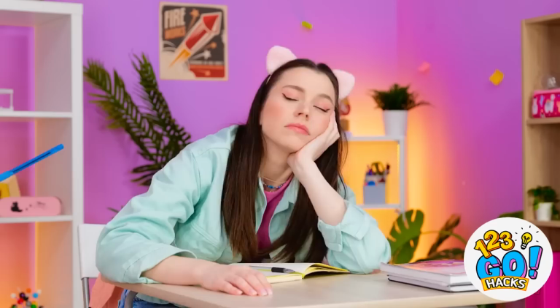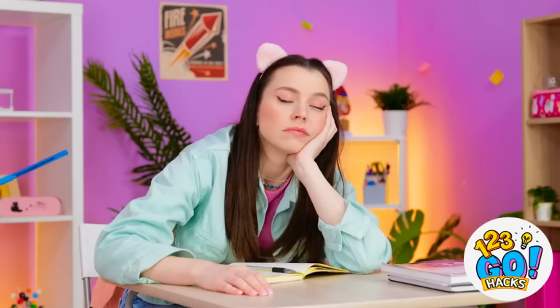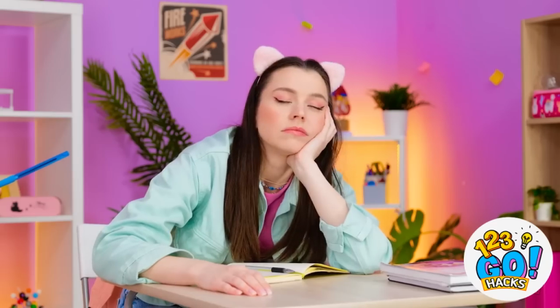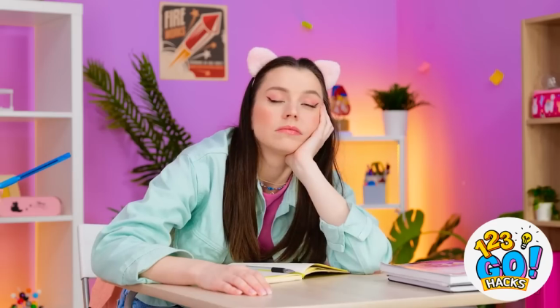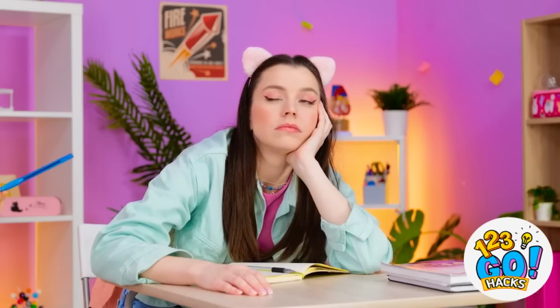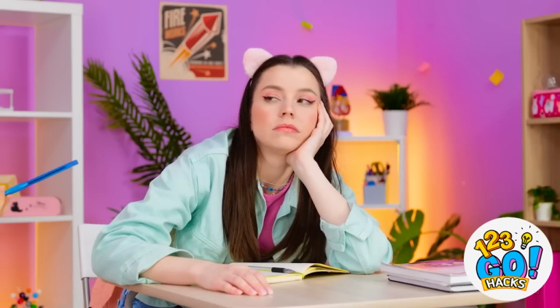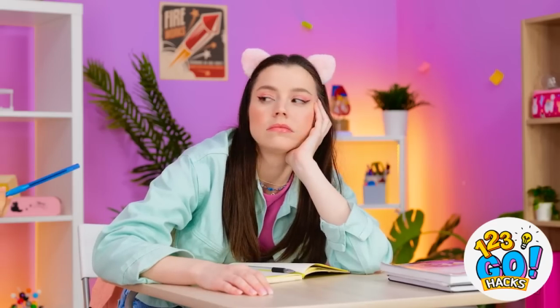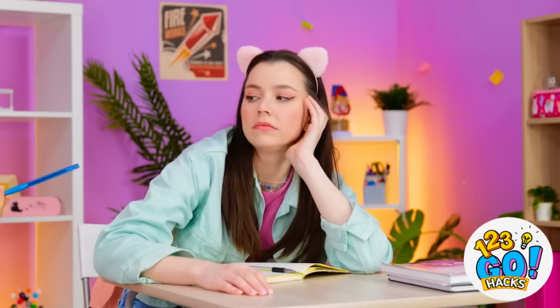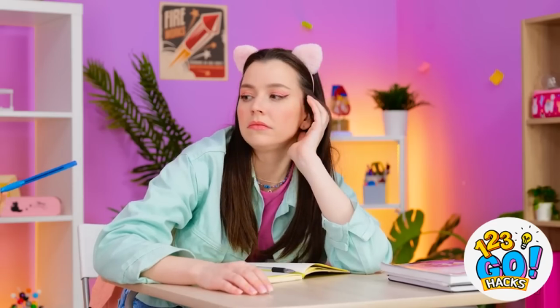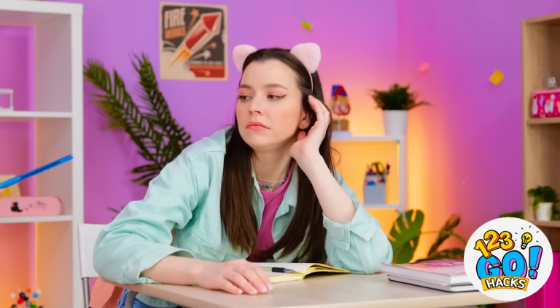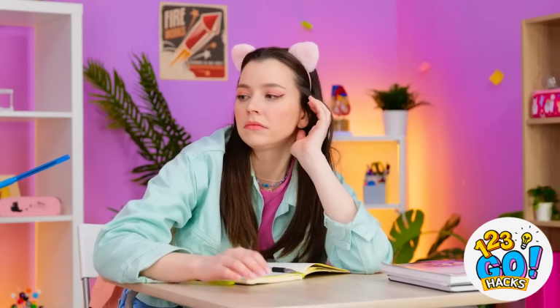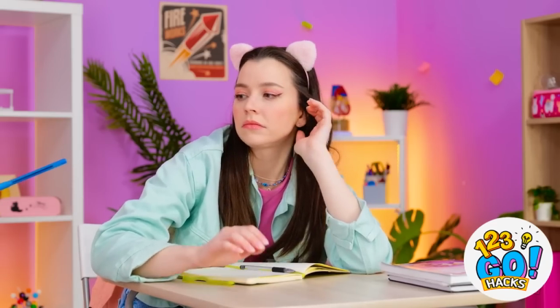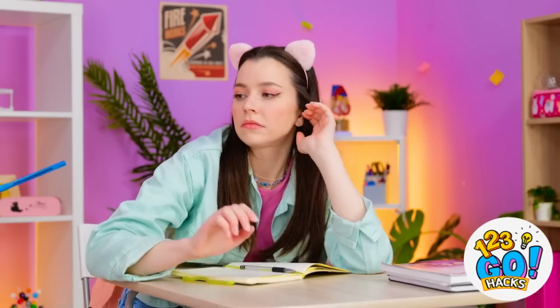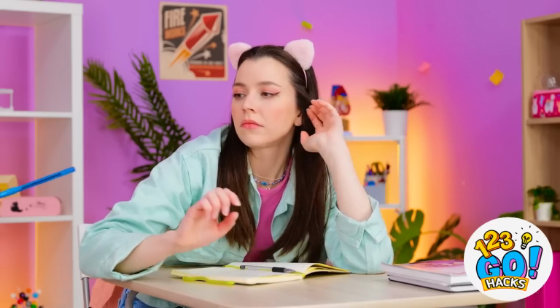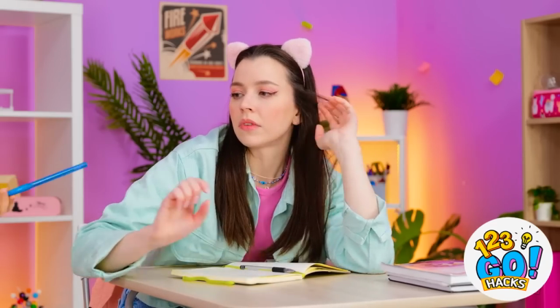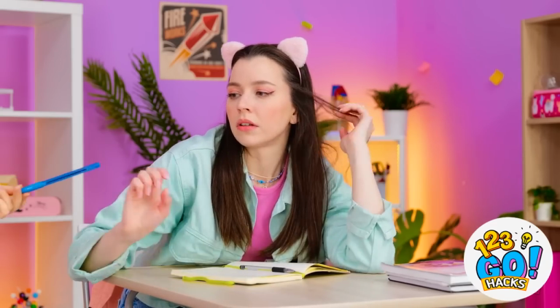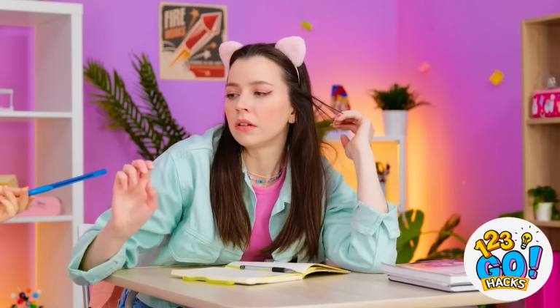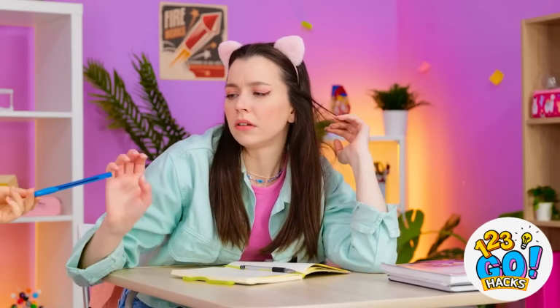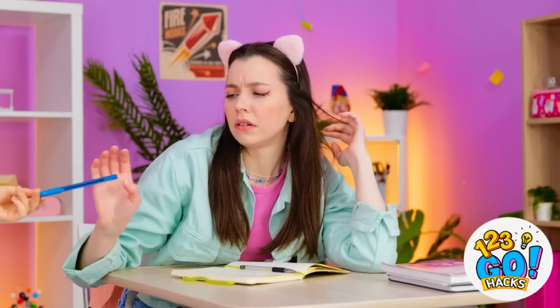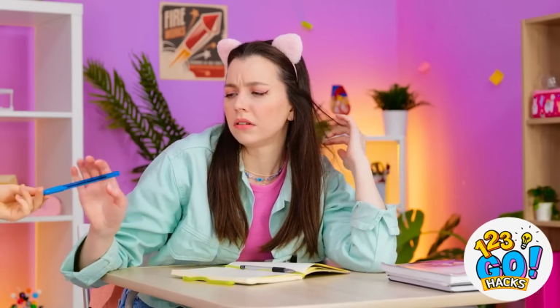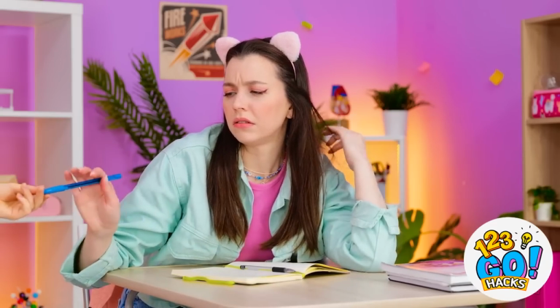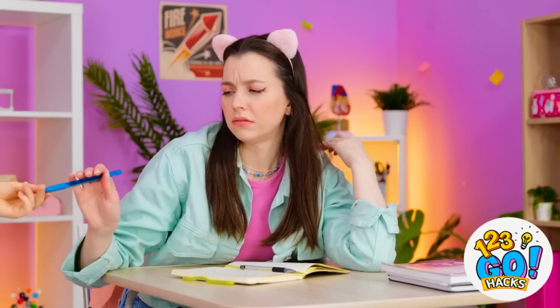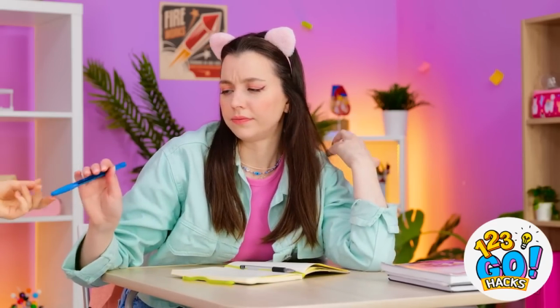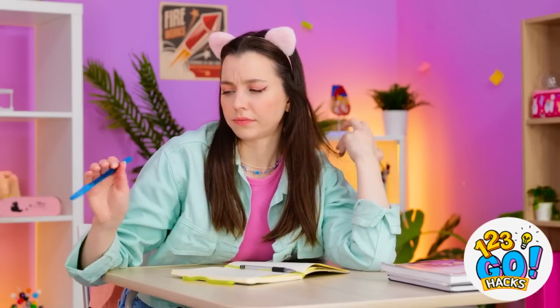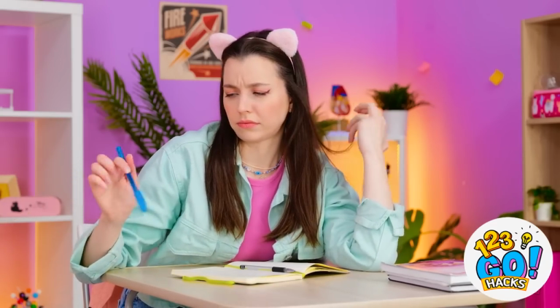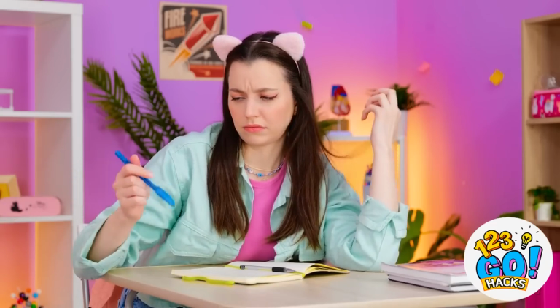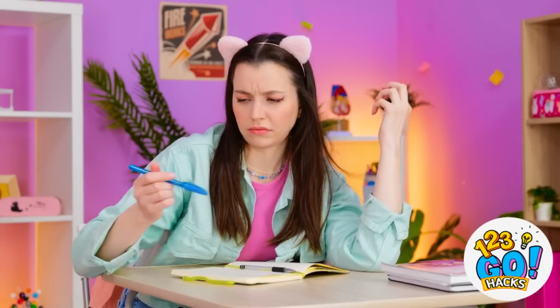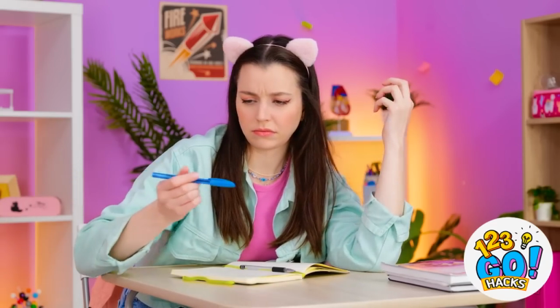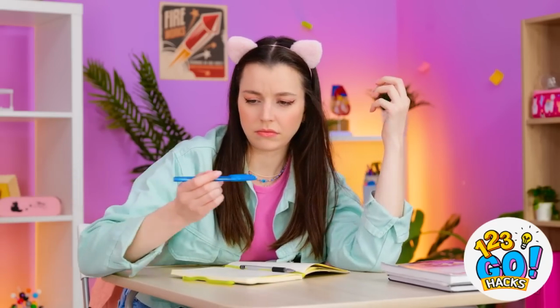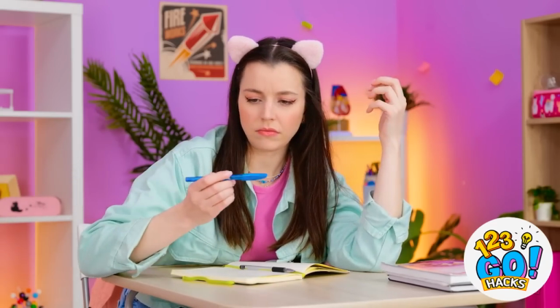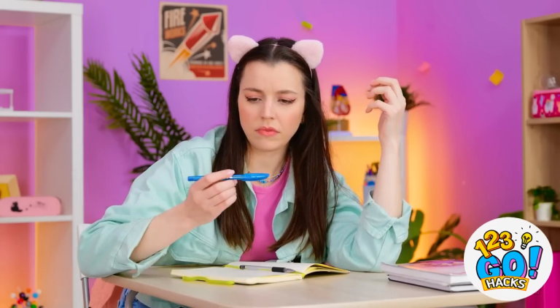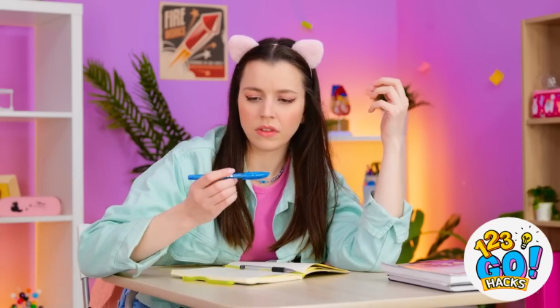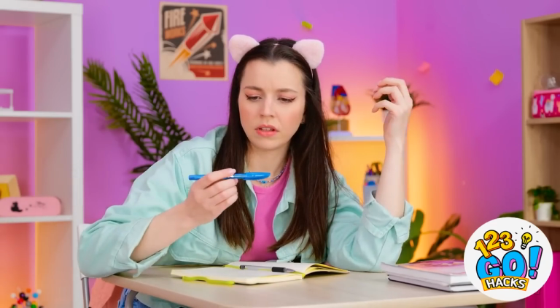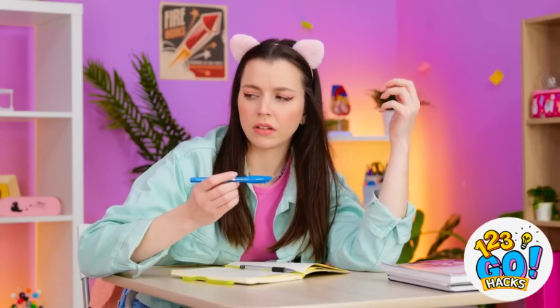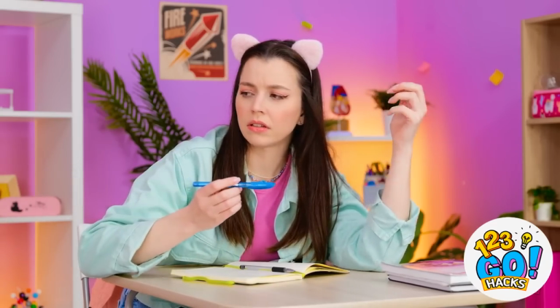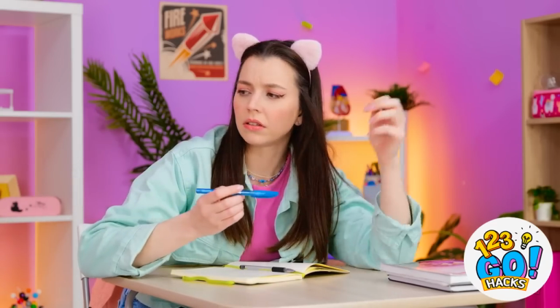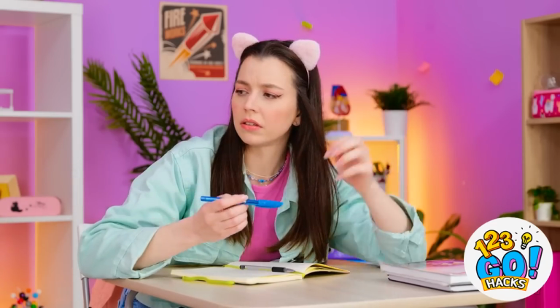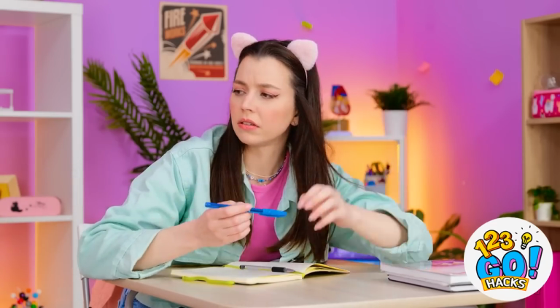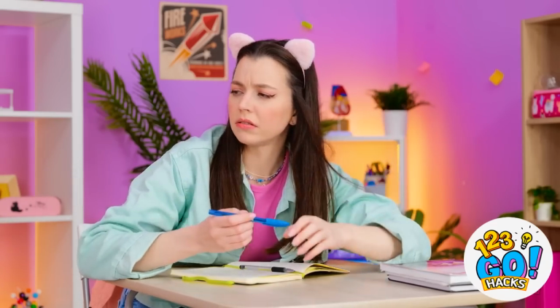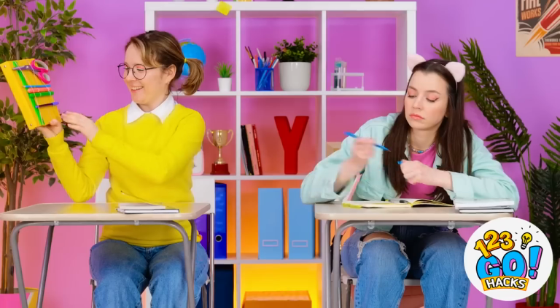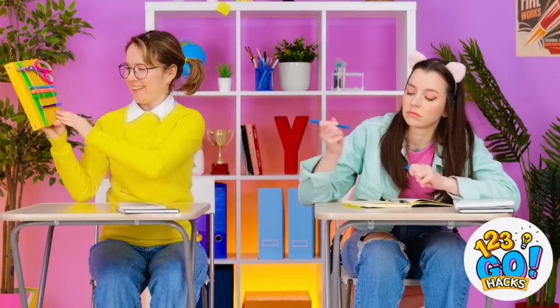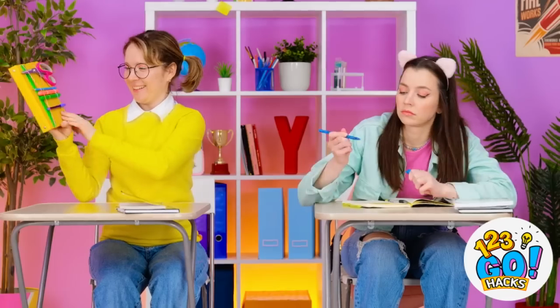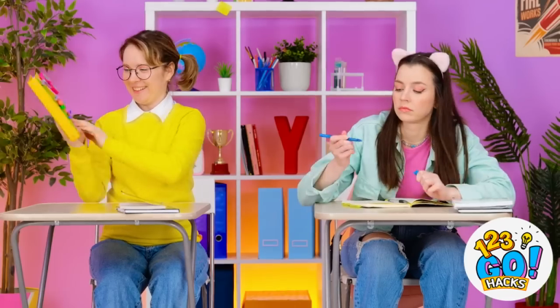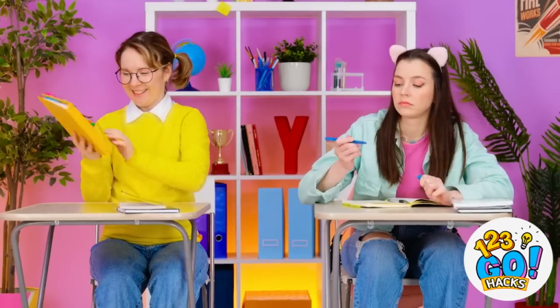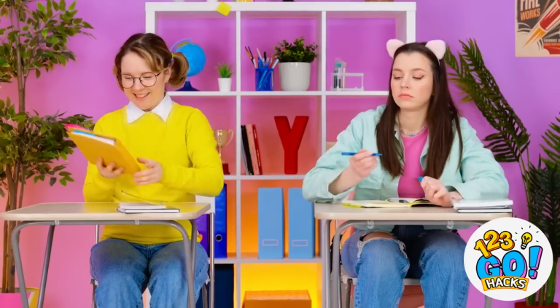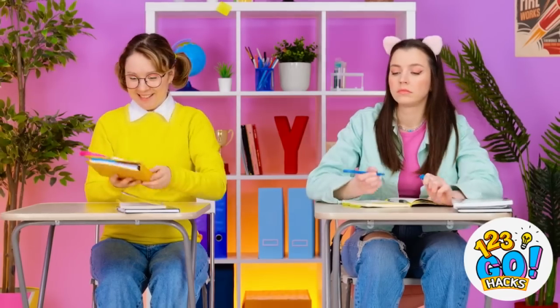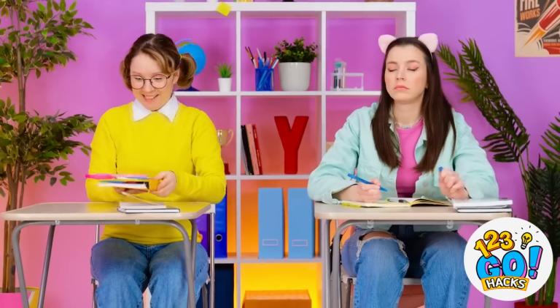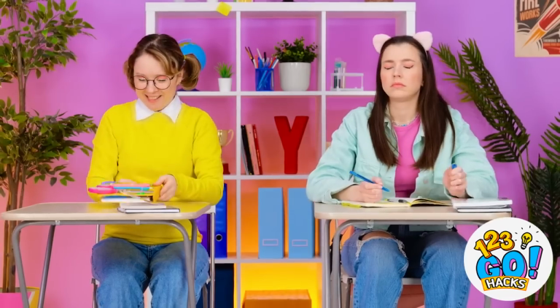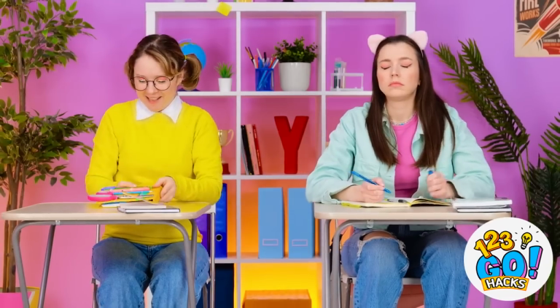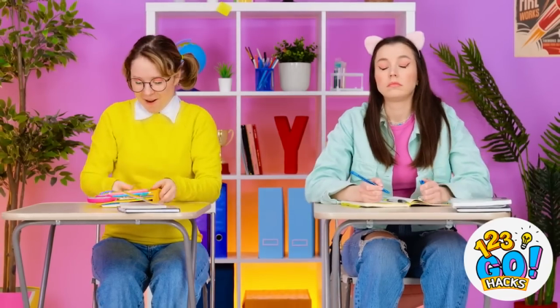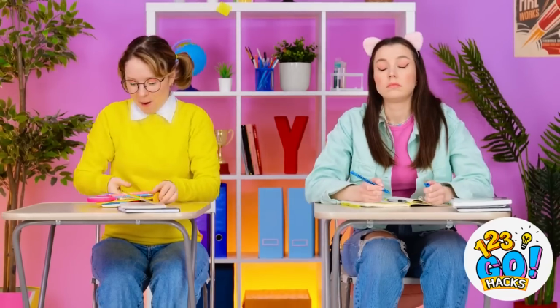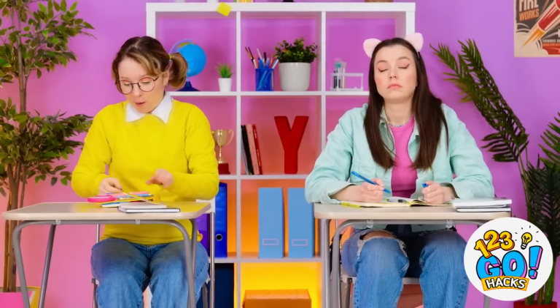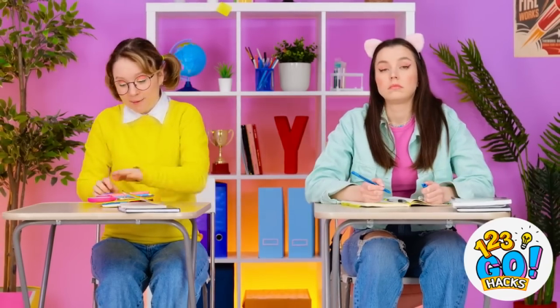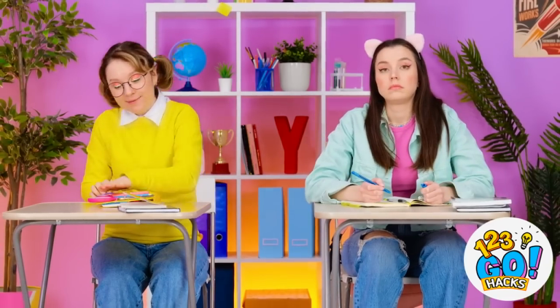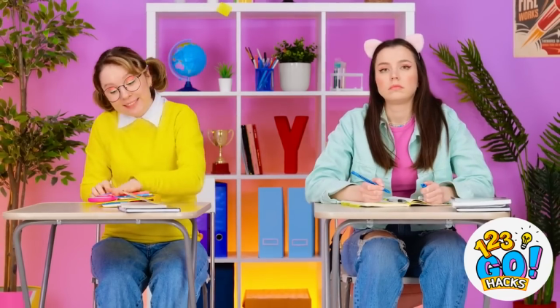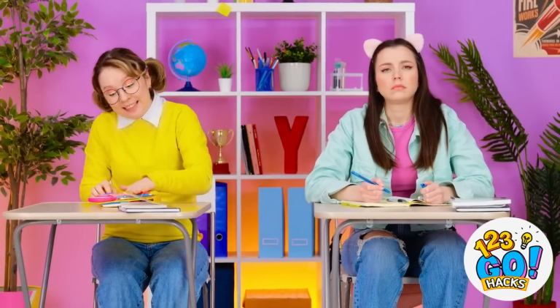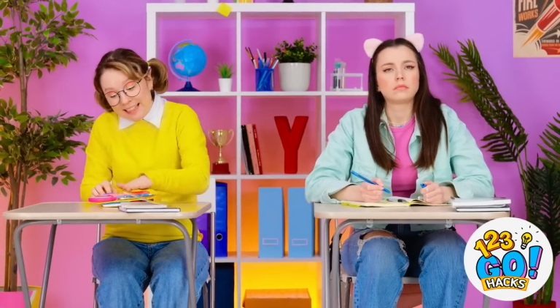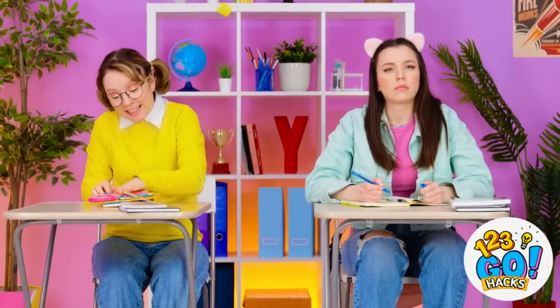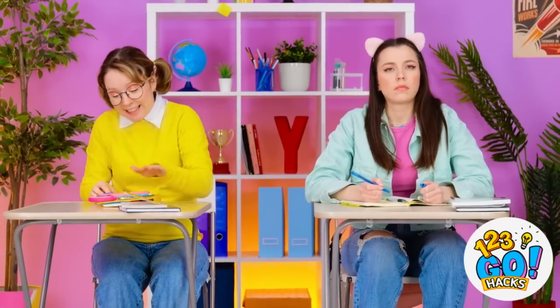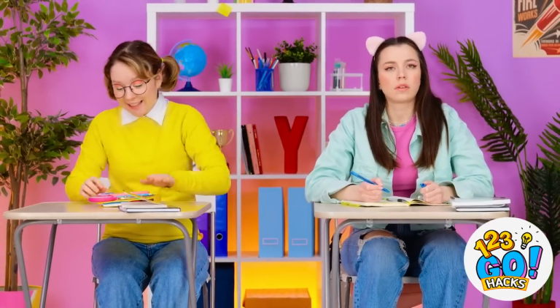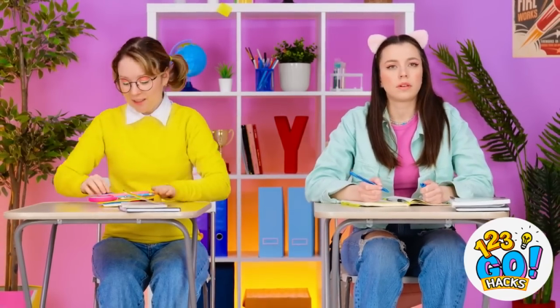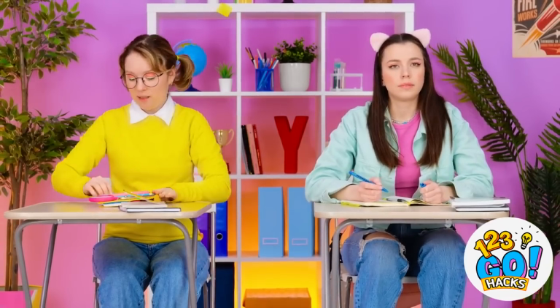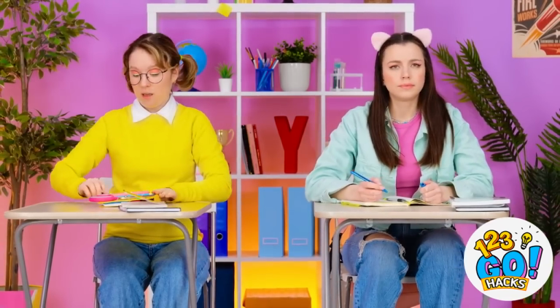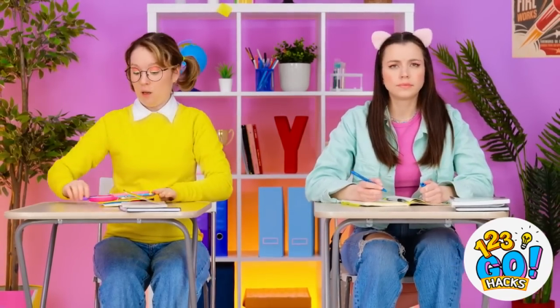What? Oh, right. Thanks. This is great! I was having the best dream.